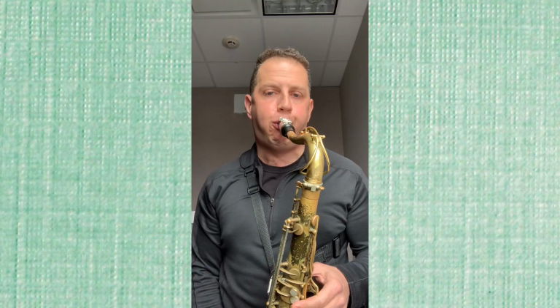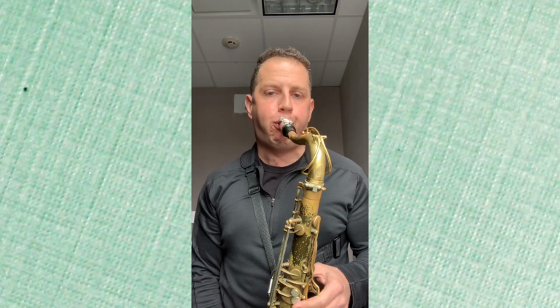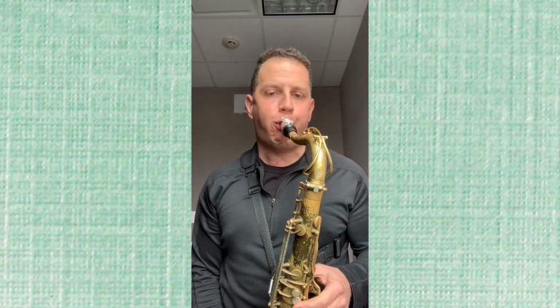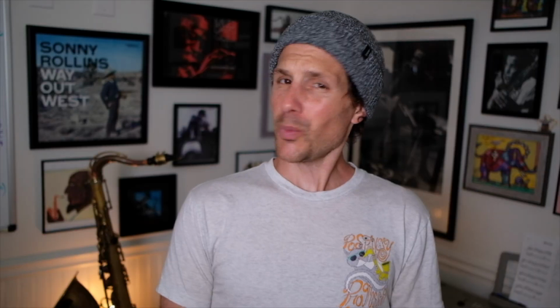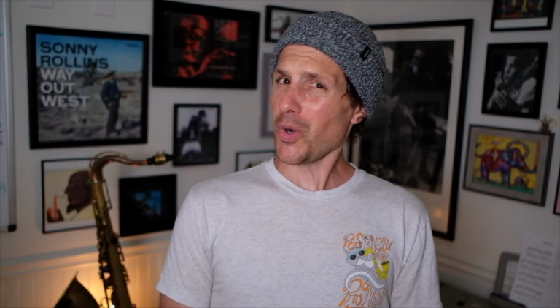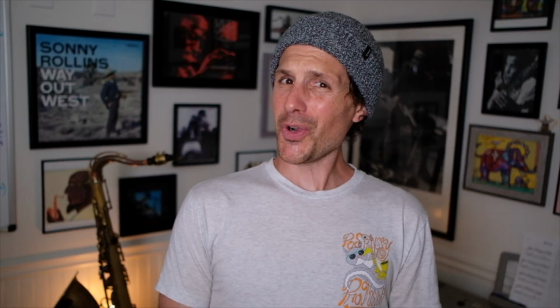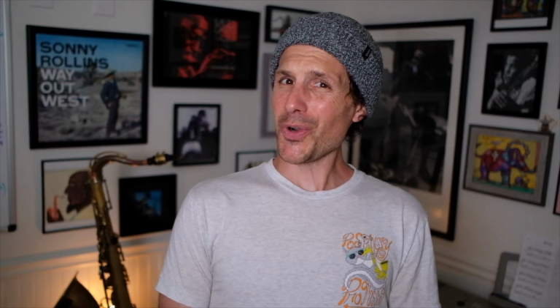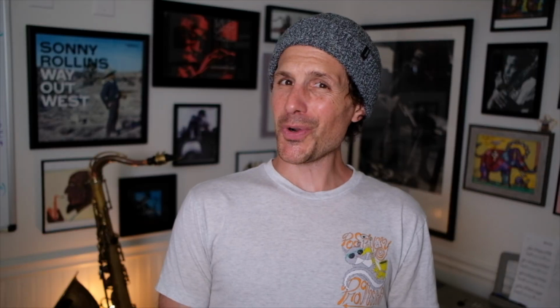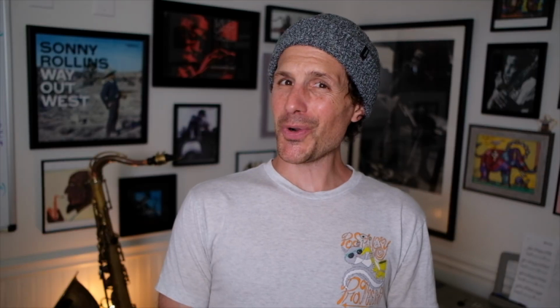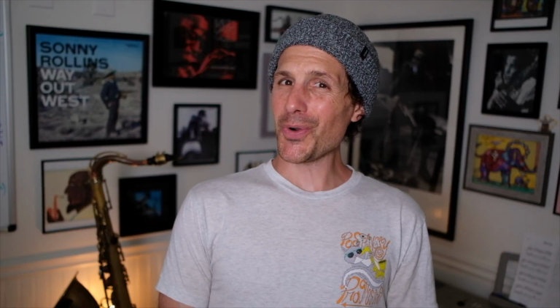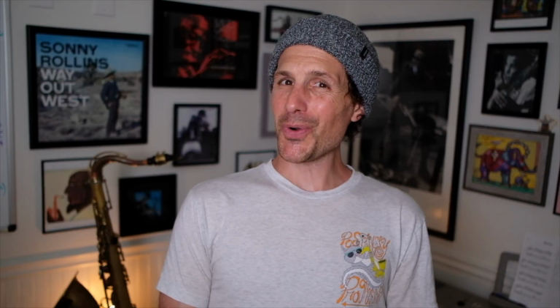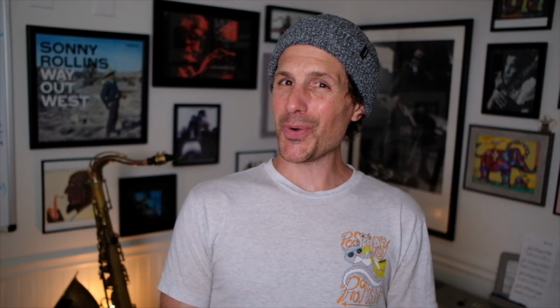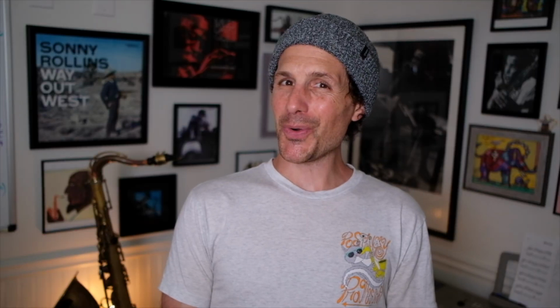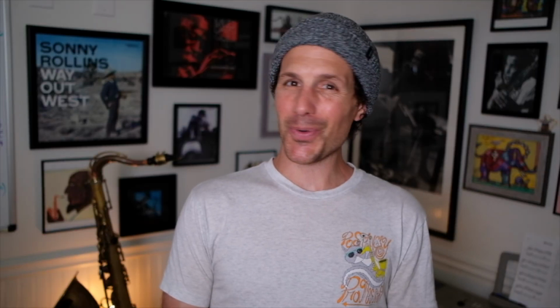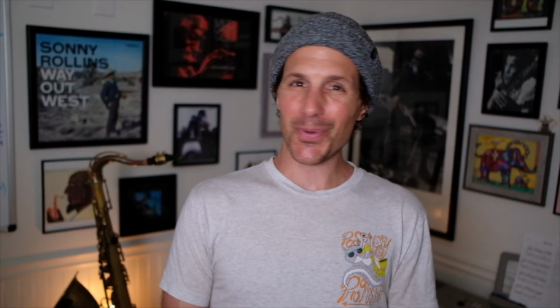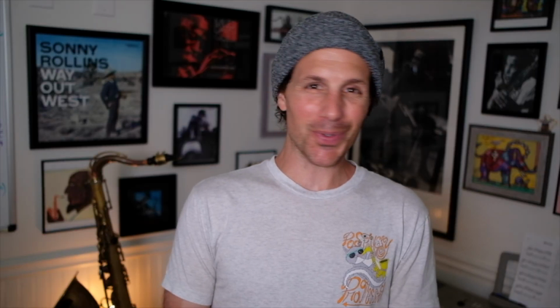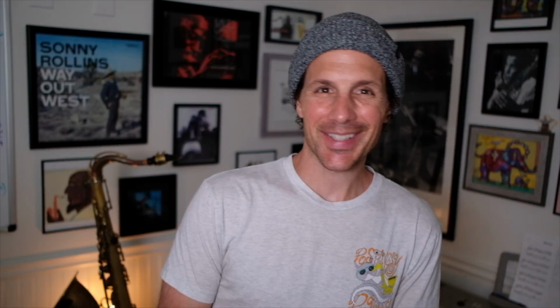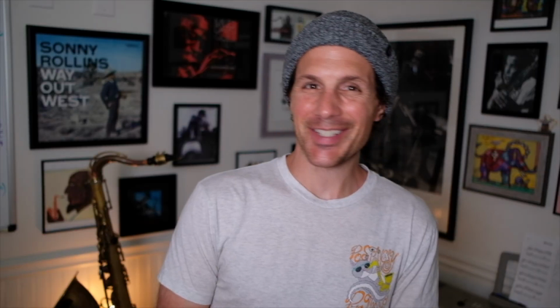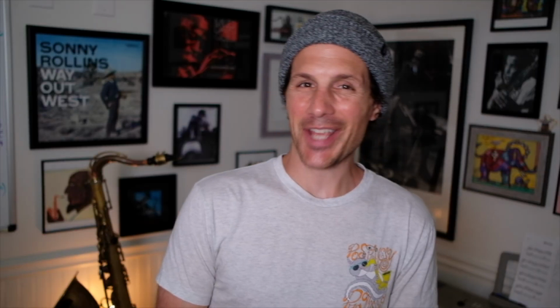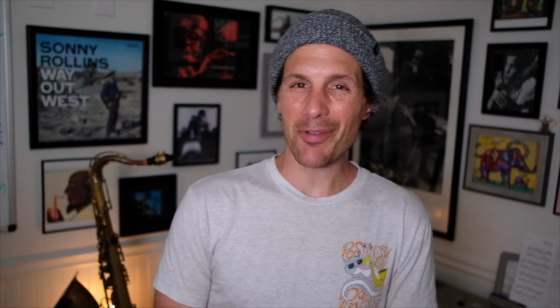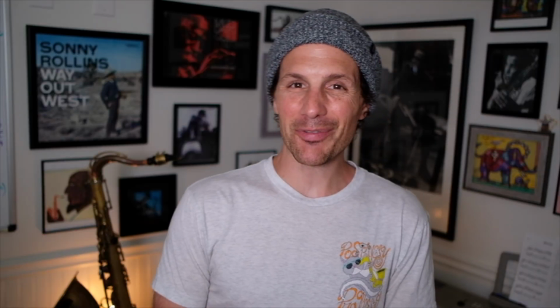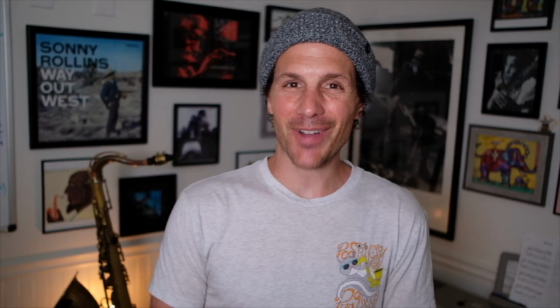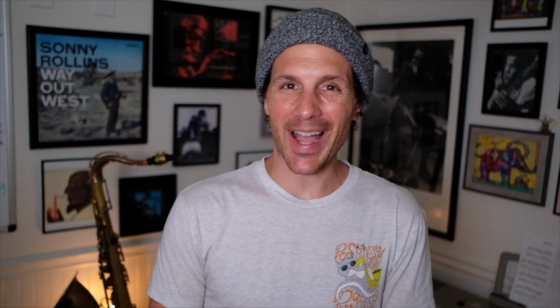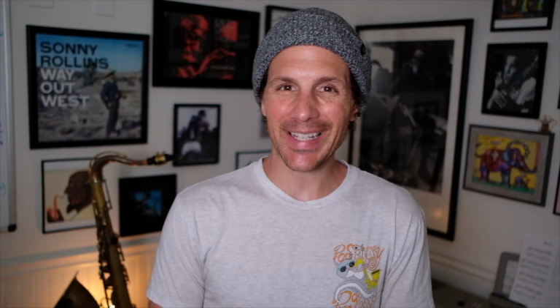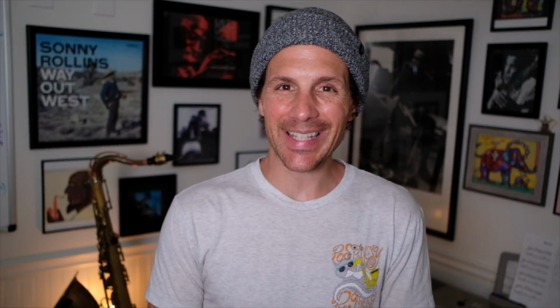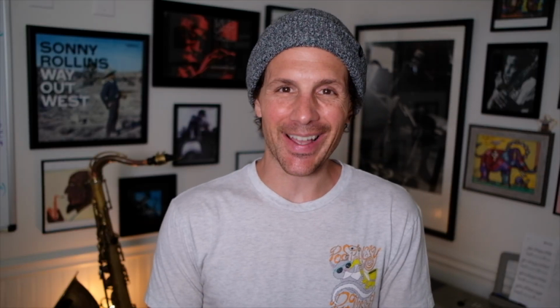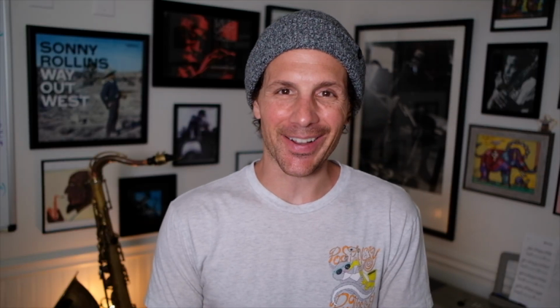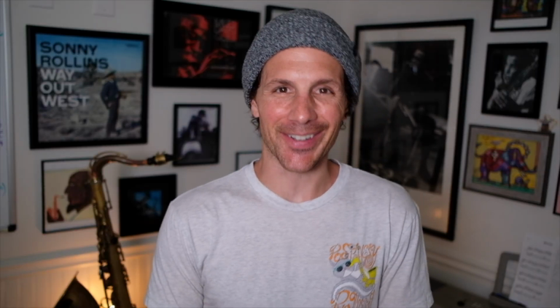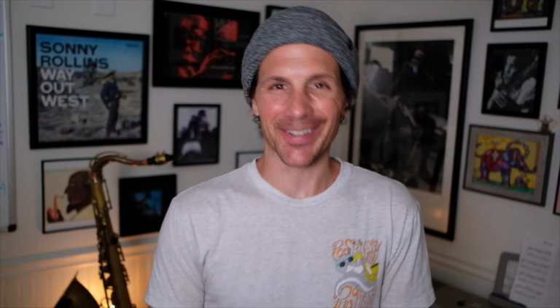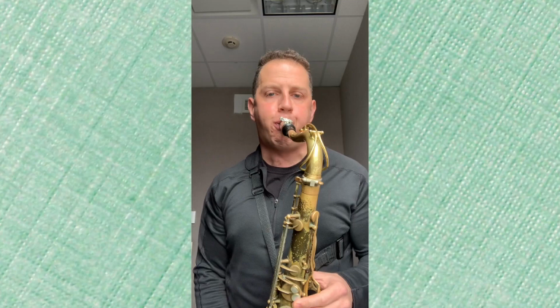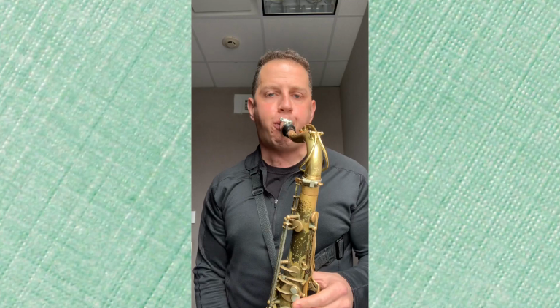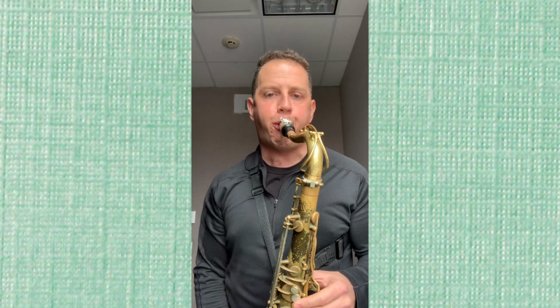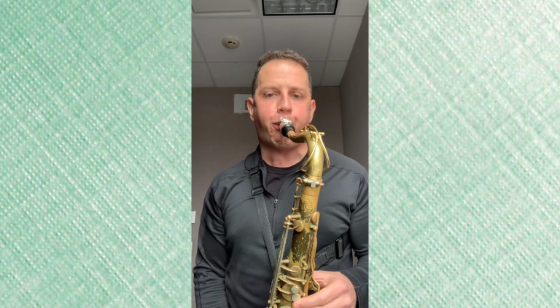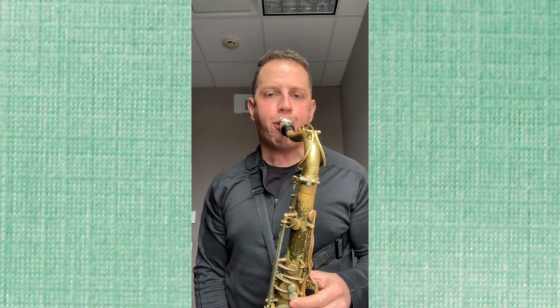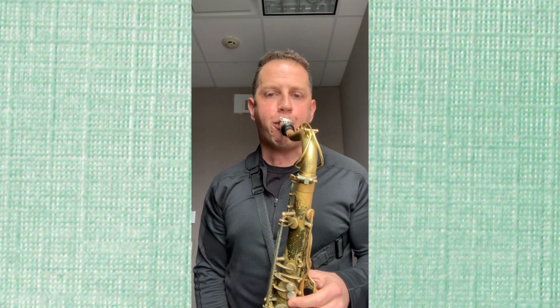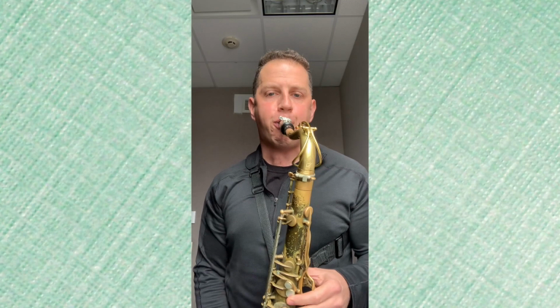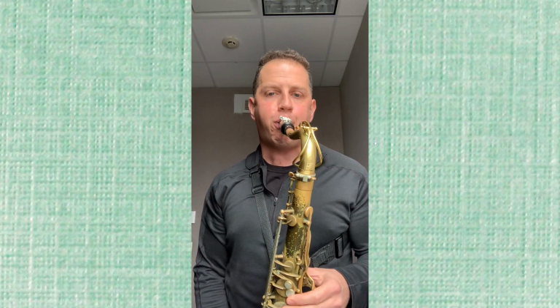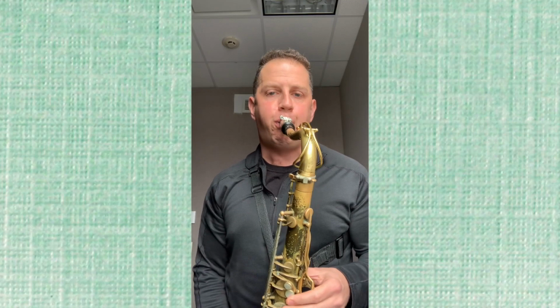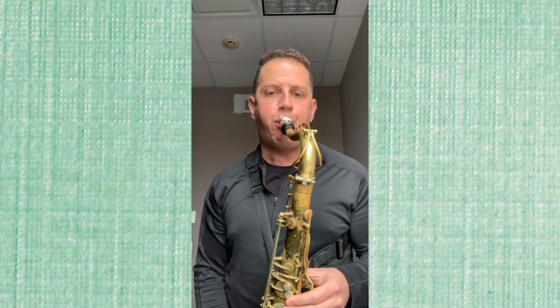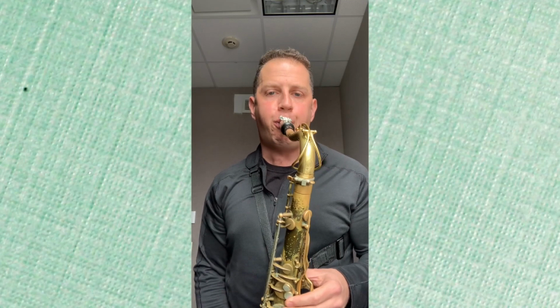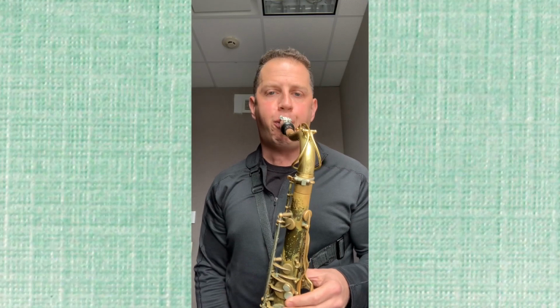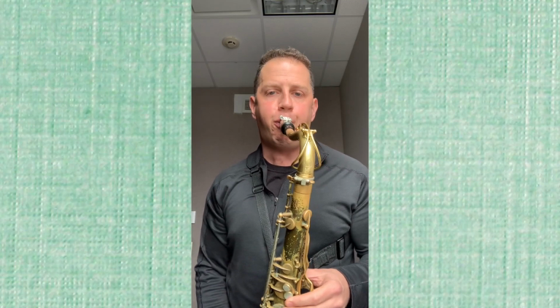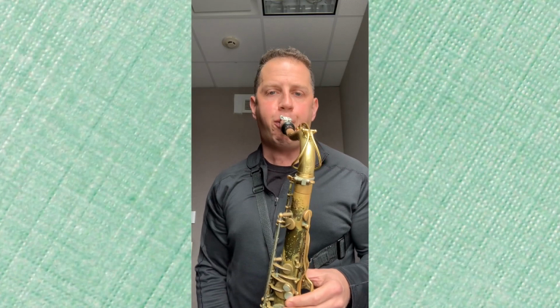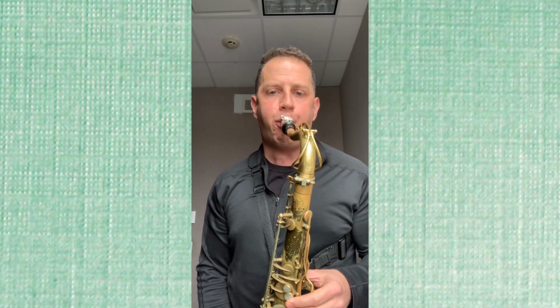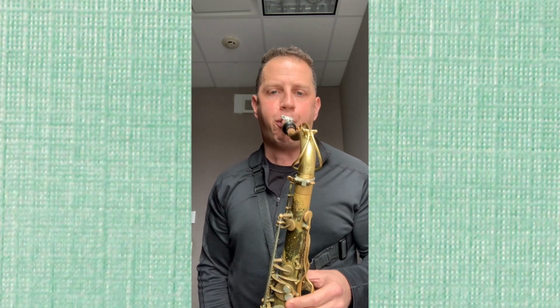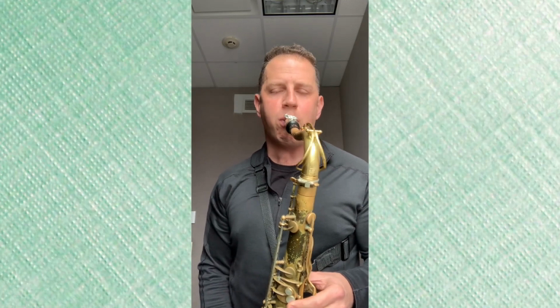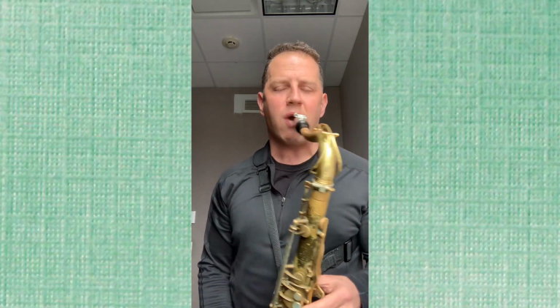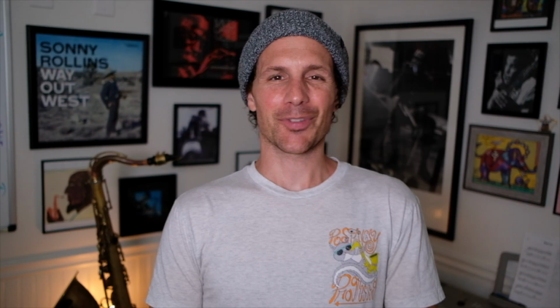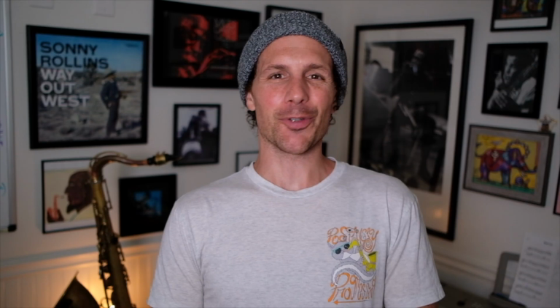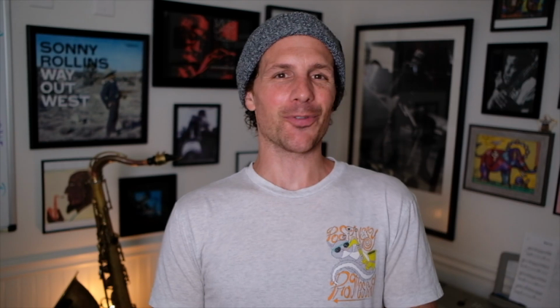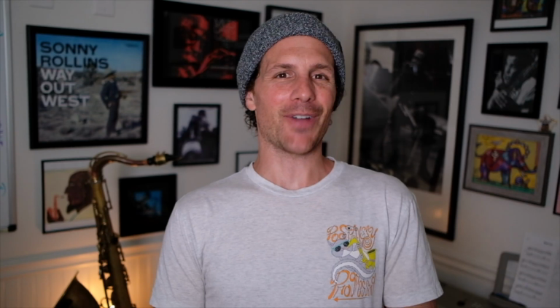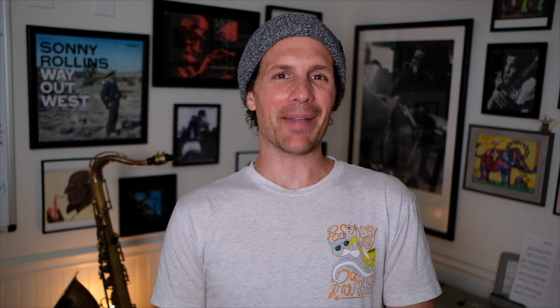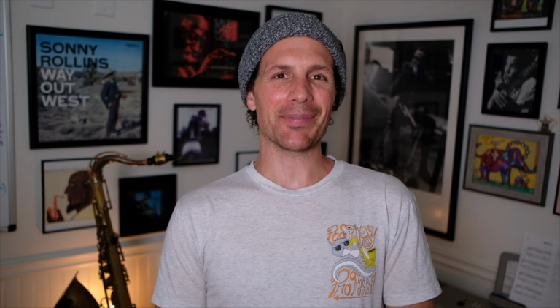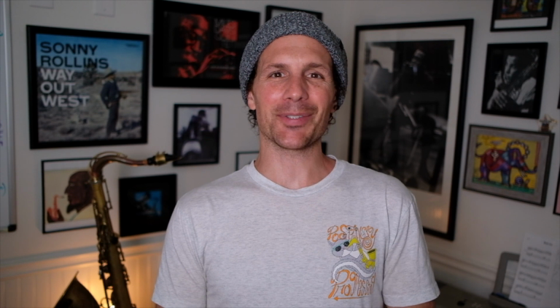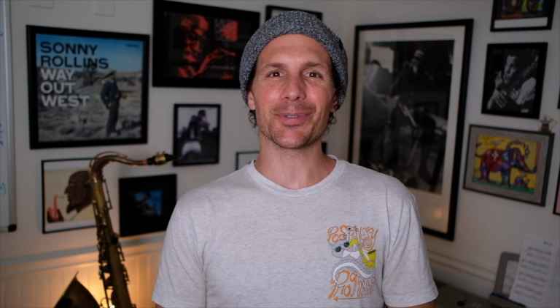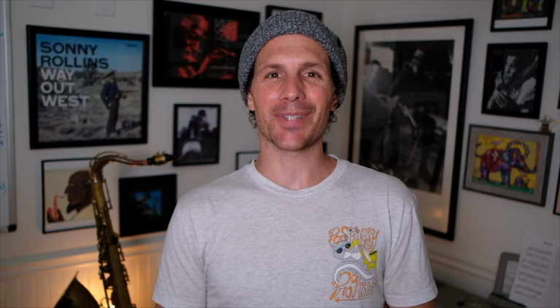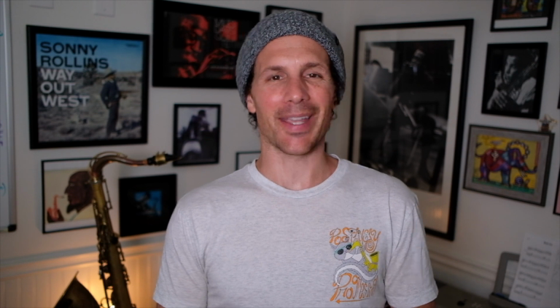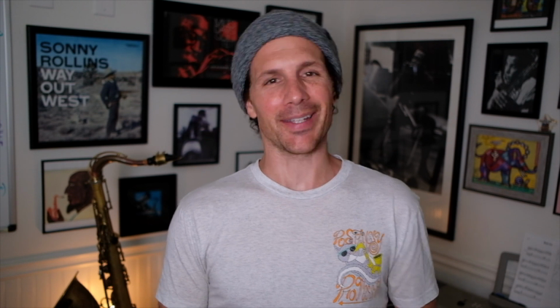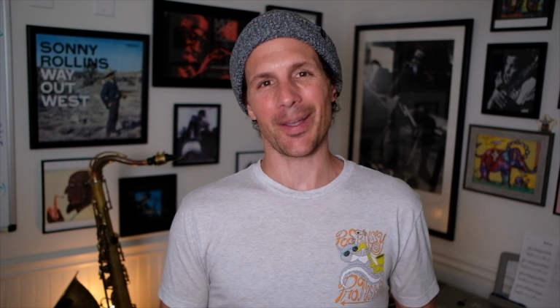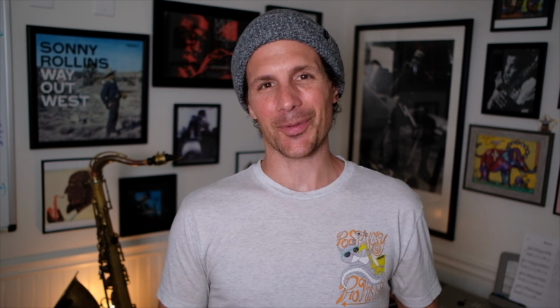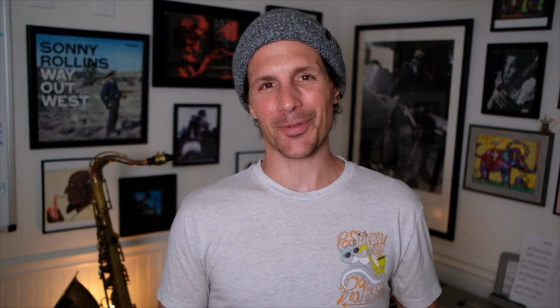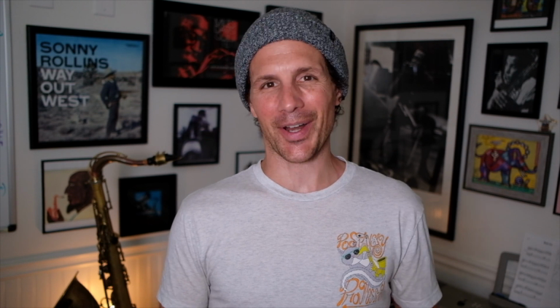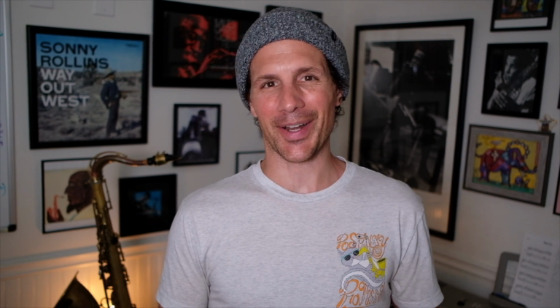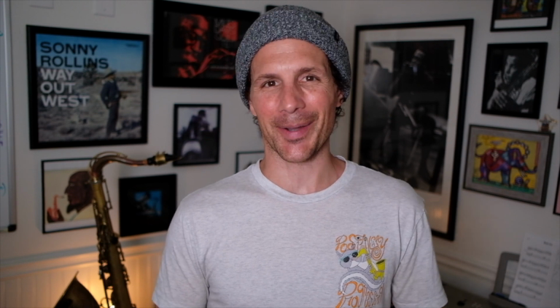Woo! Jeff Vidal. 2-5 Tuesday, coming right up.